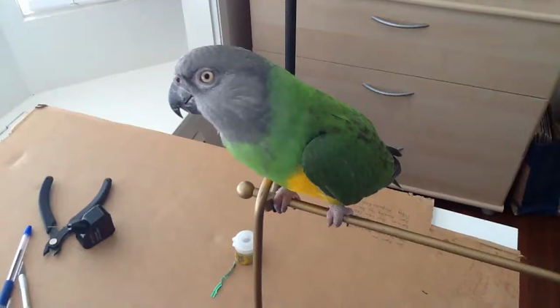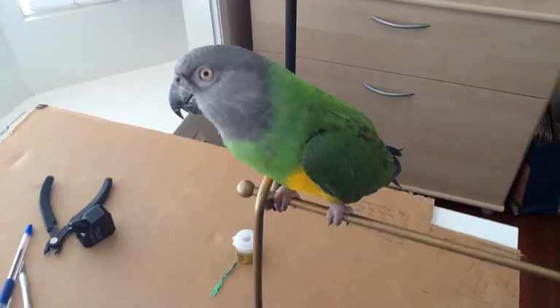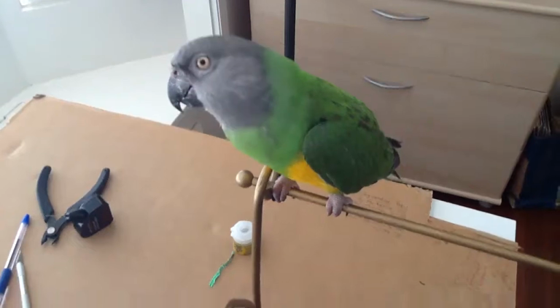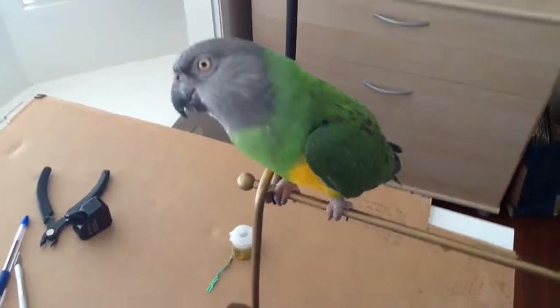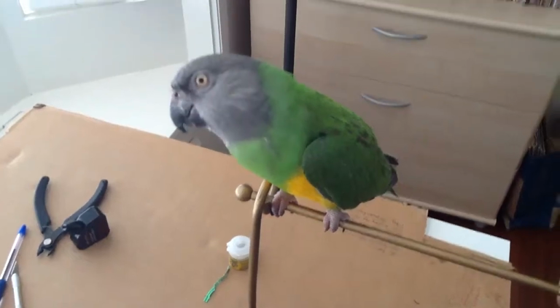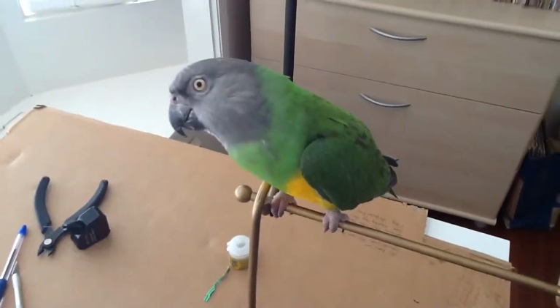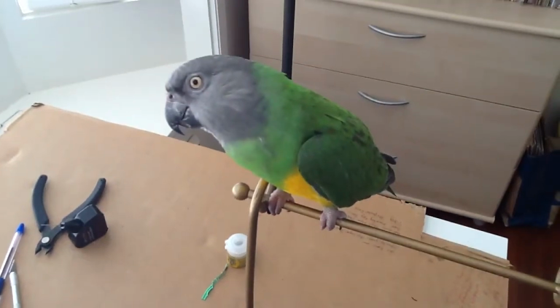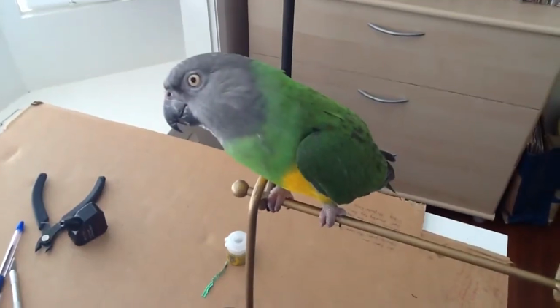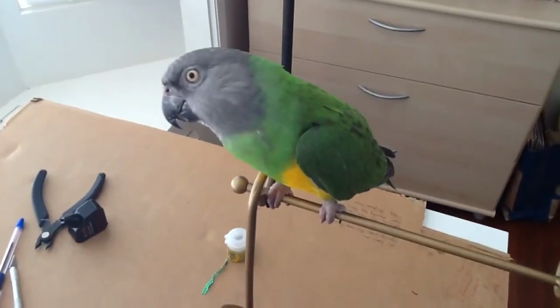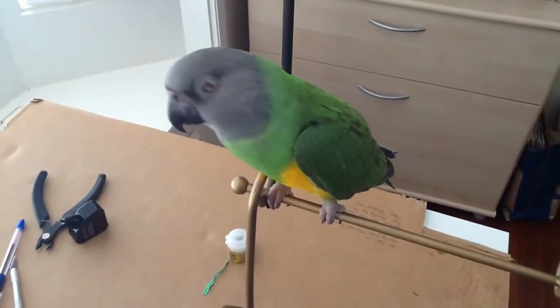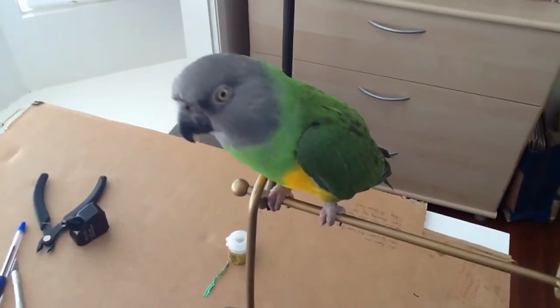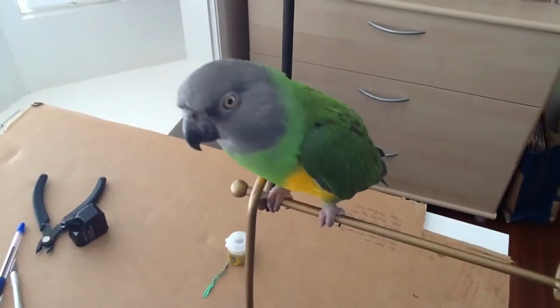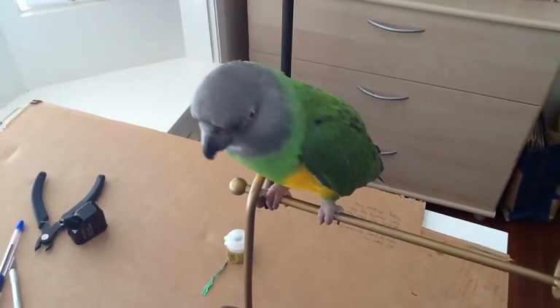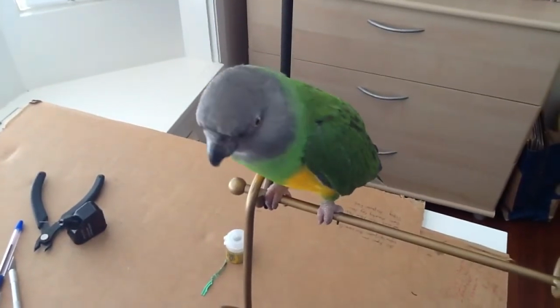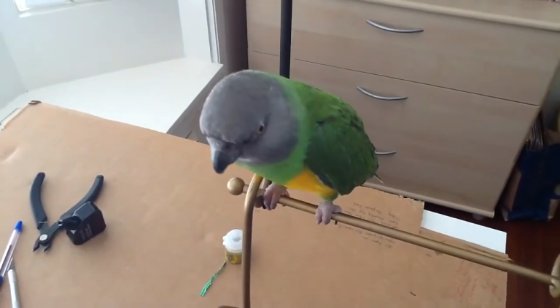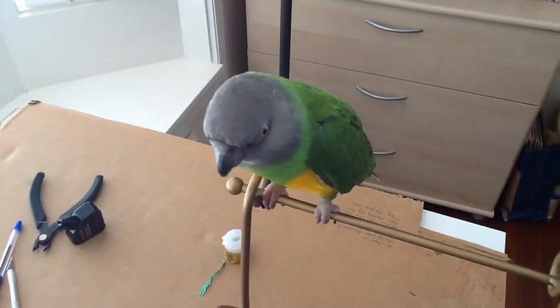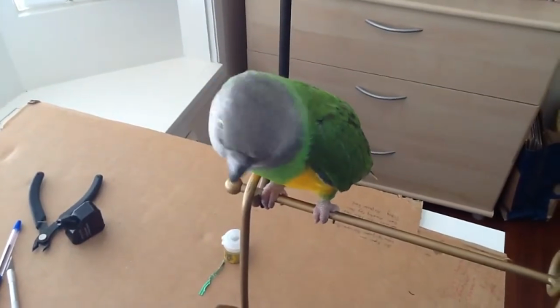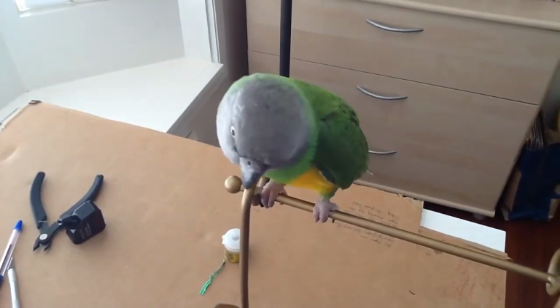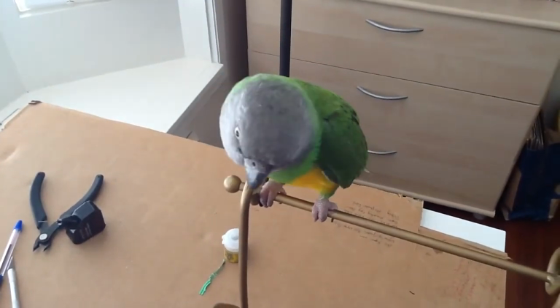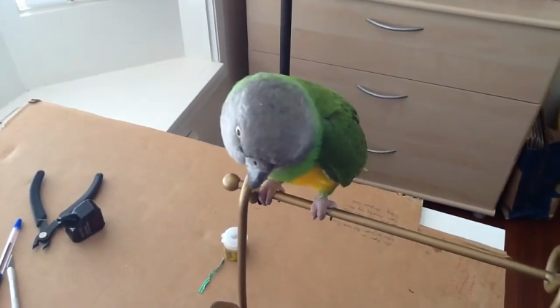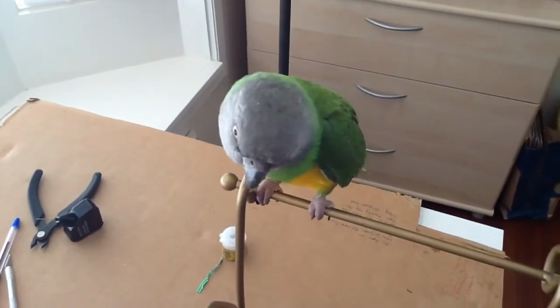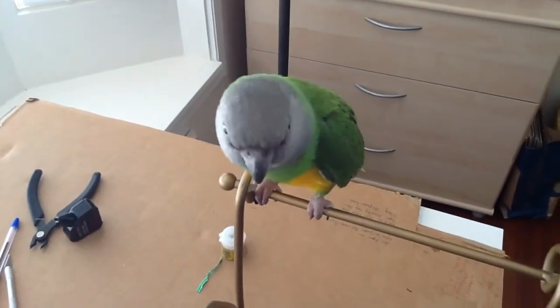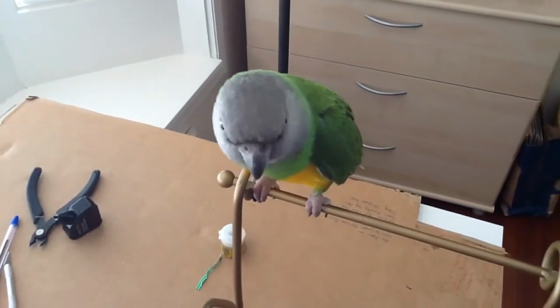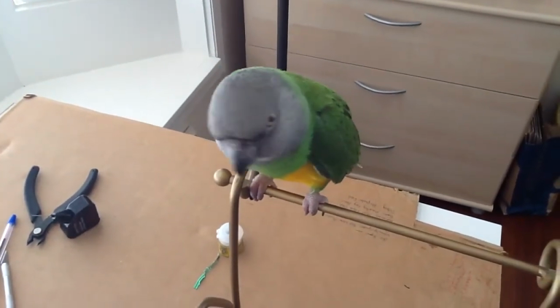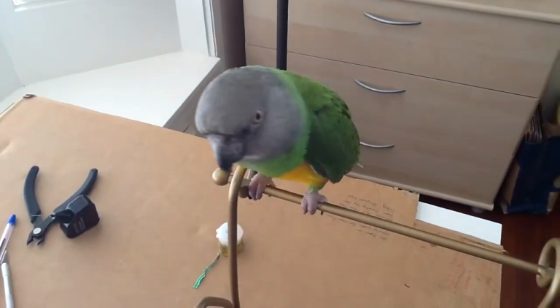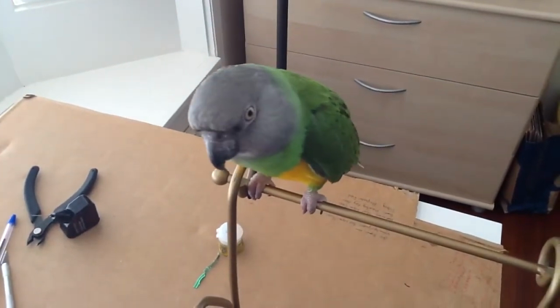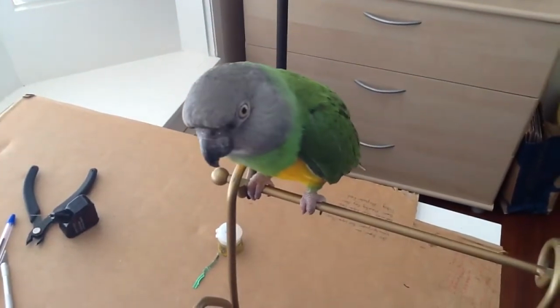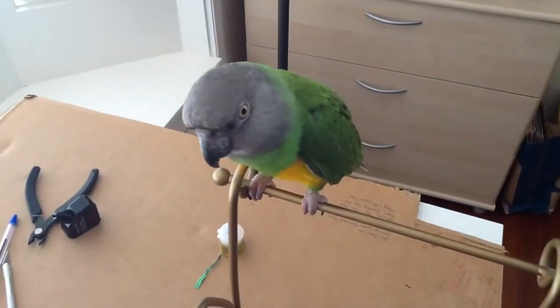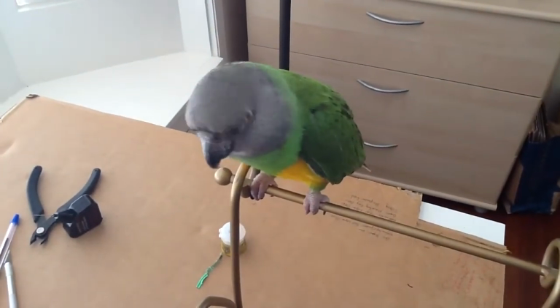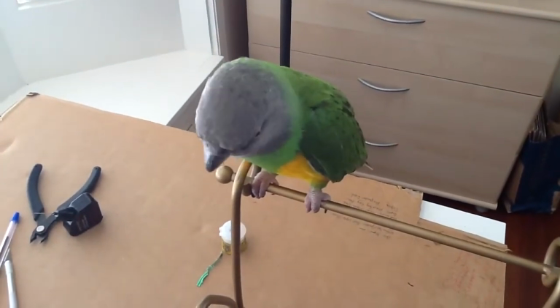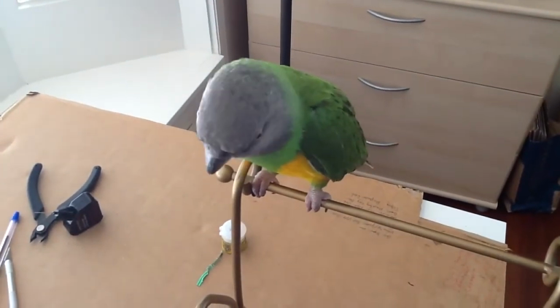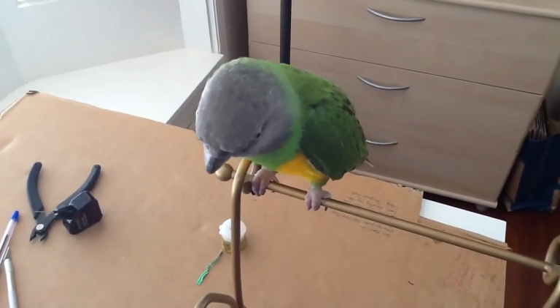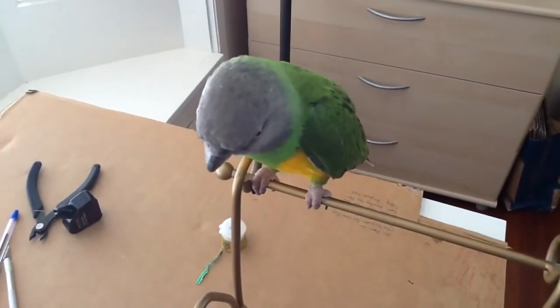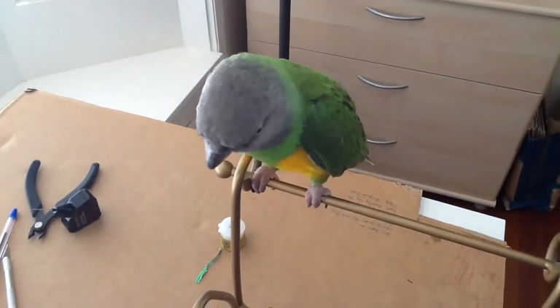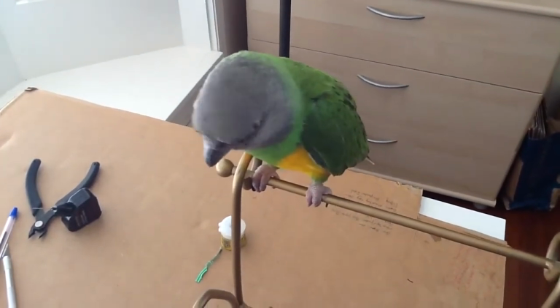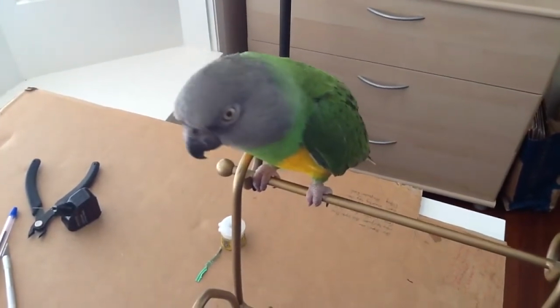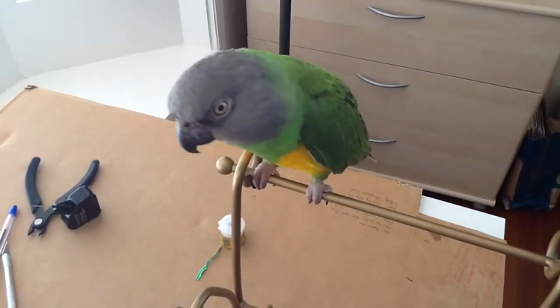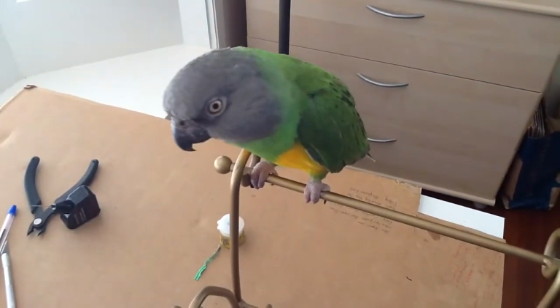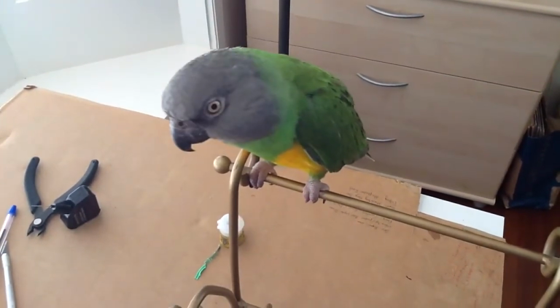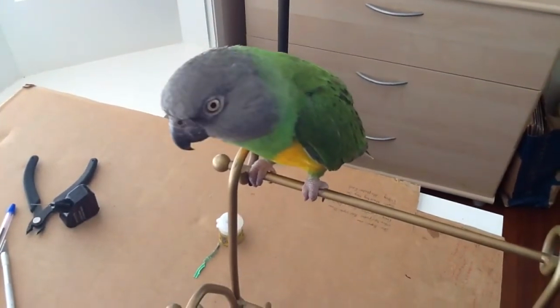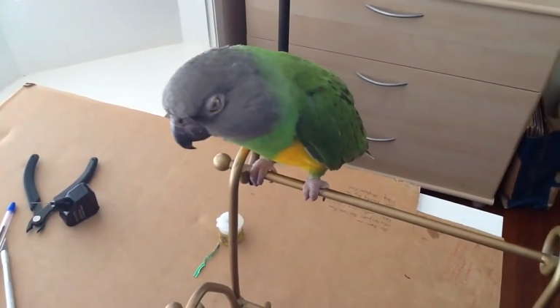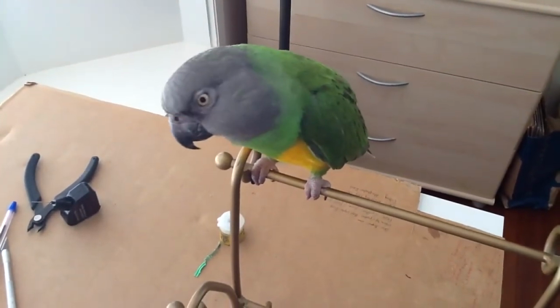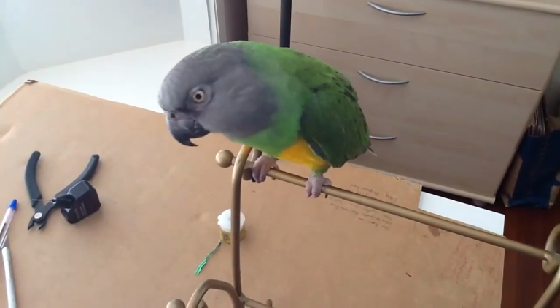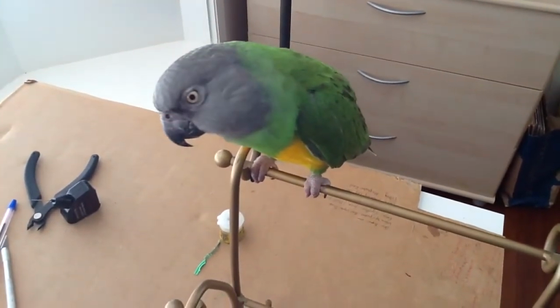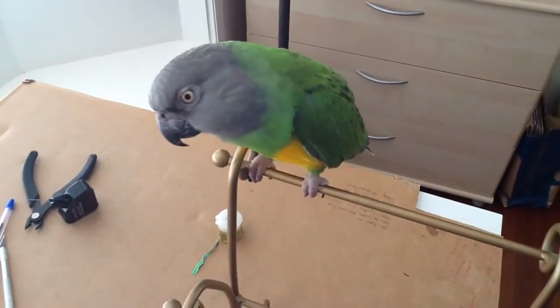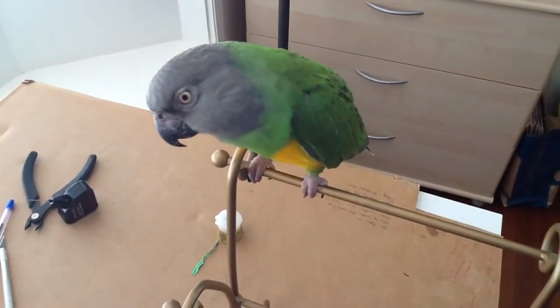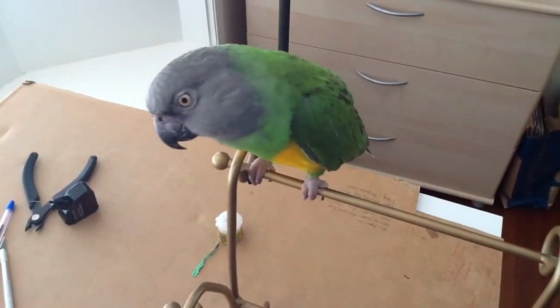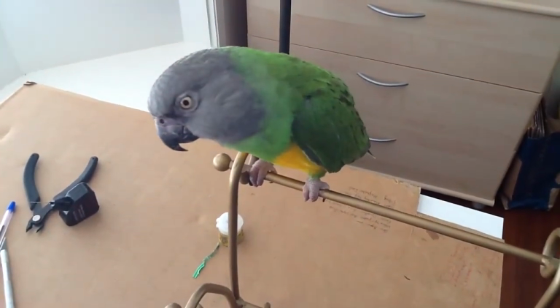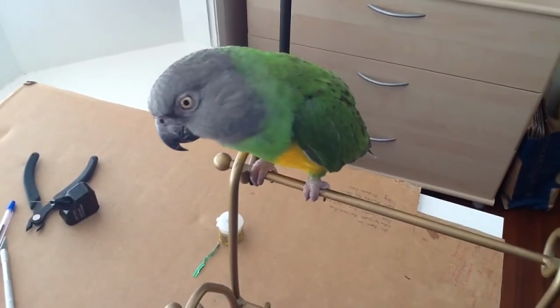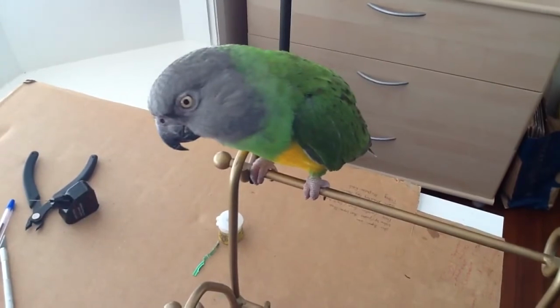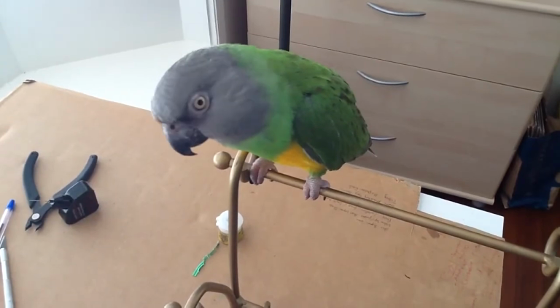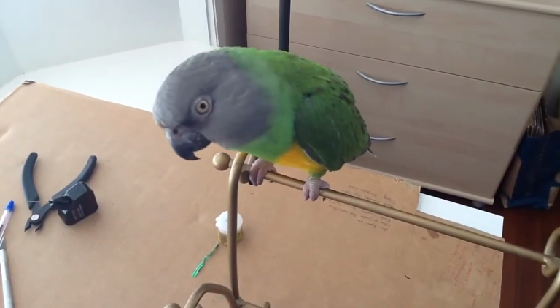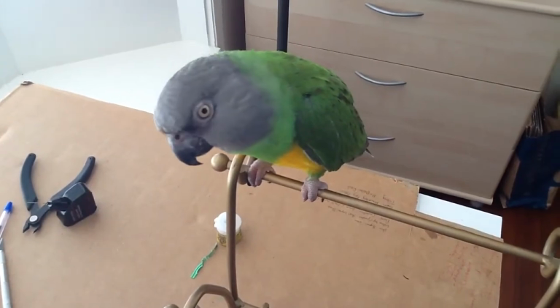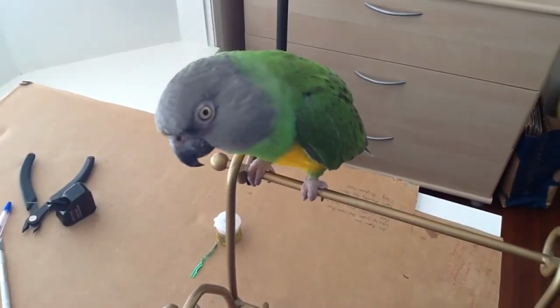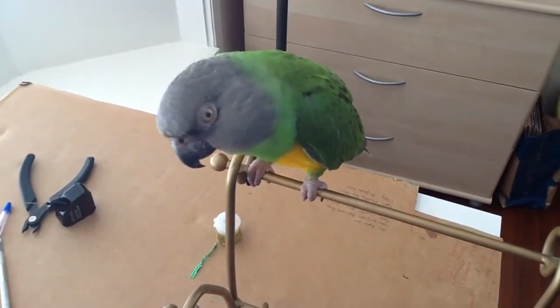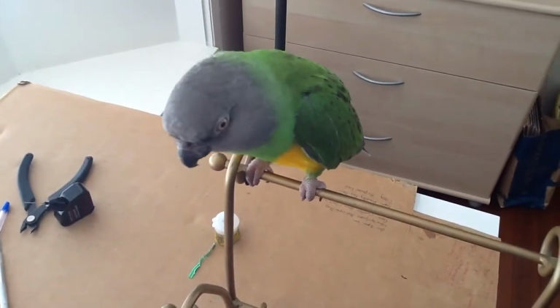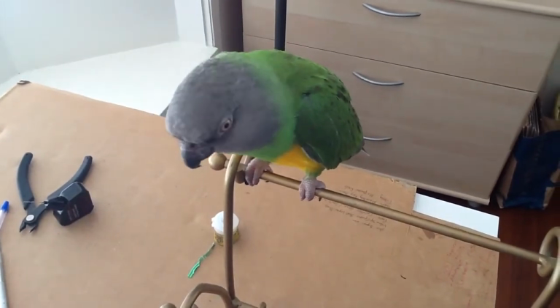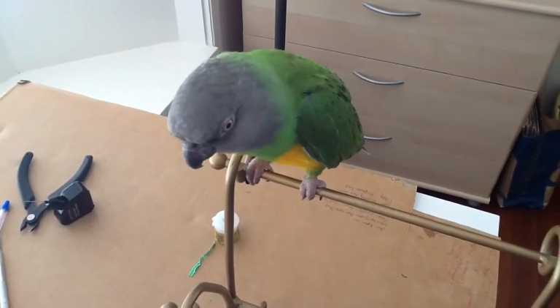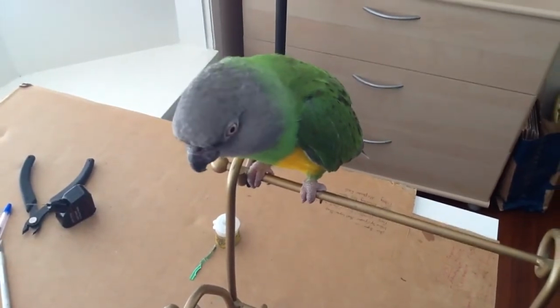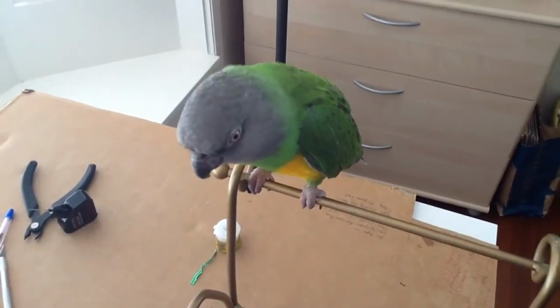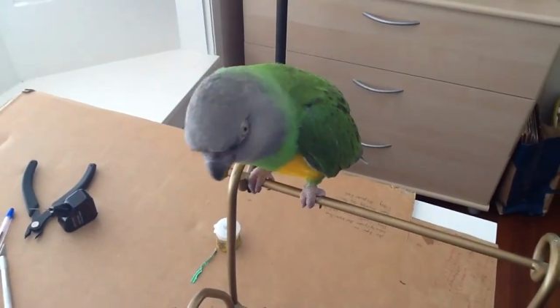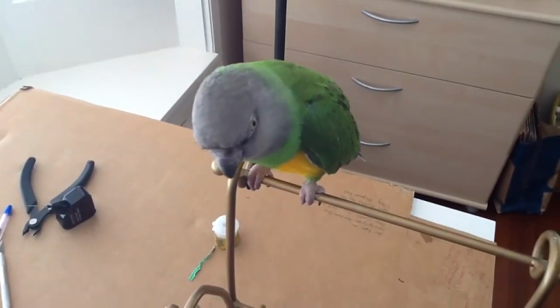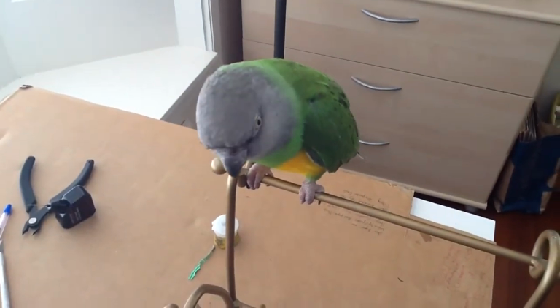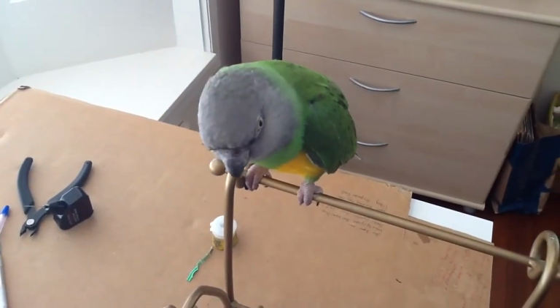Look at you, who's a pretty bird? Who's a pretty bird? Say hi, Bobo! Say hi to YouTube!